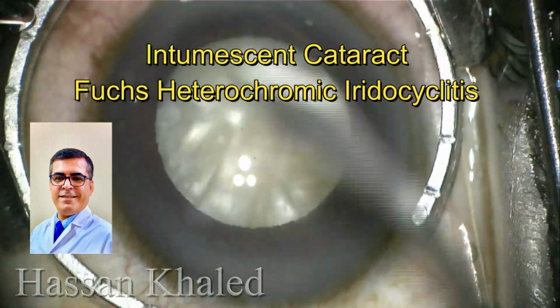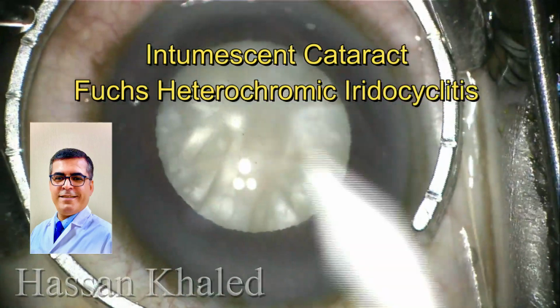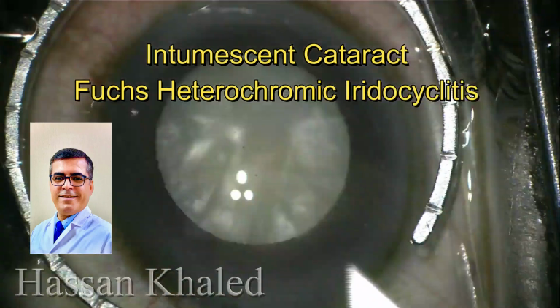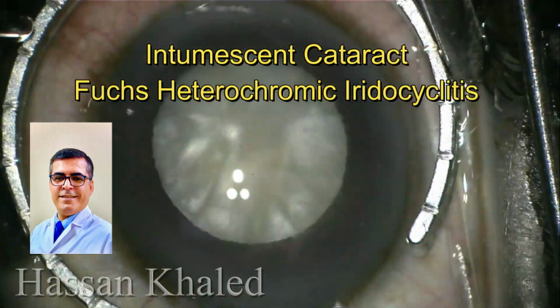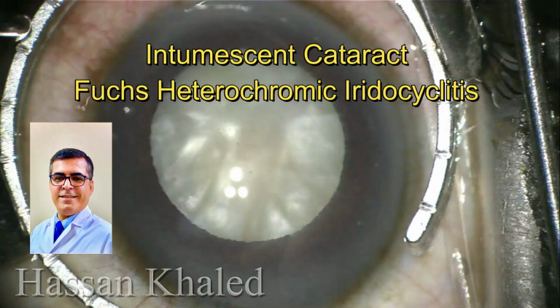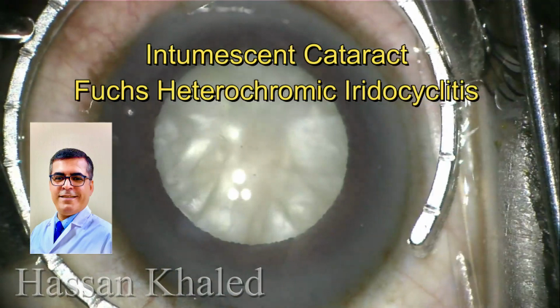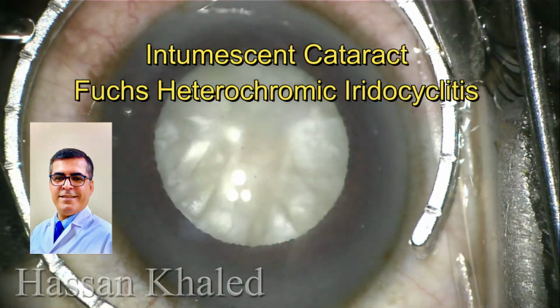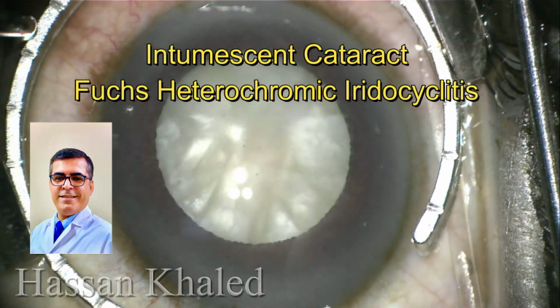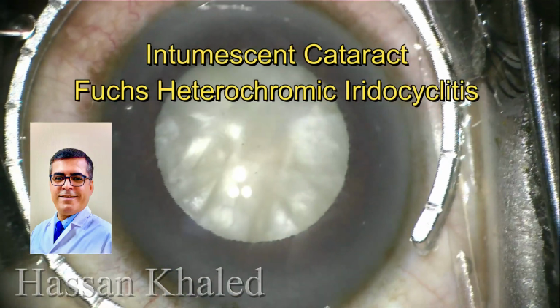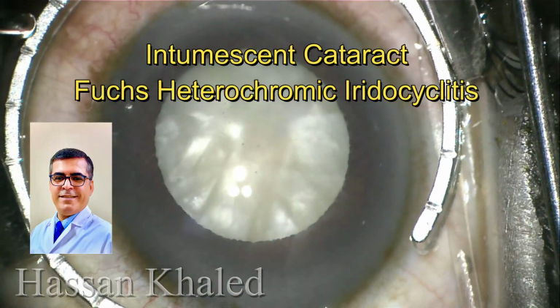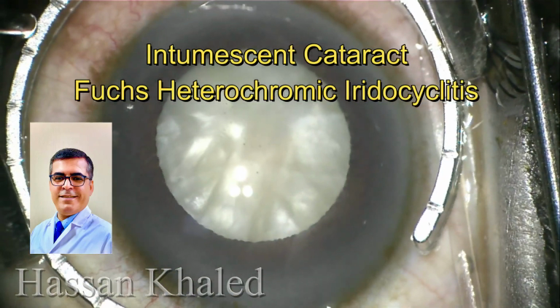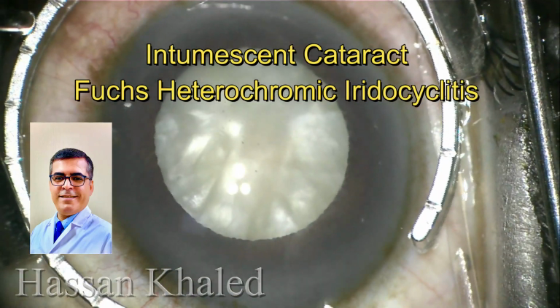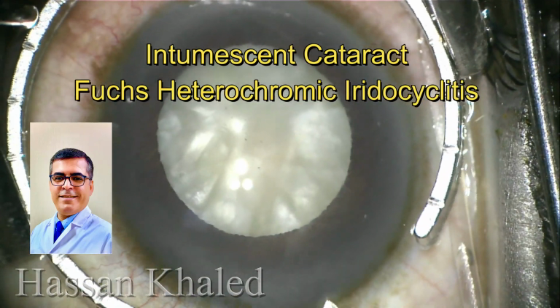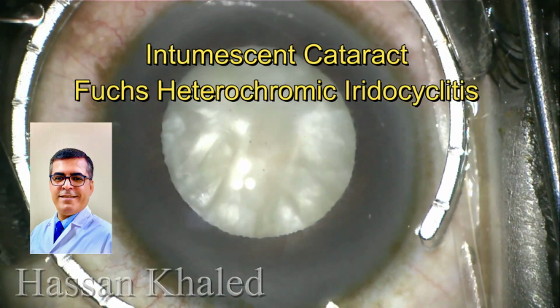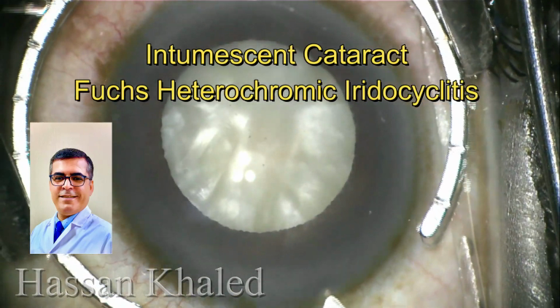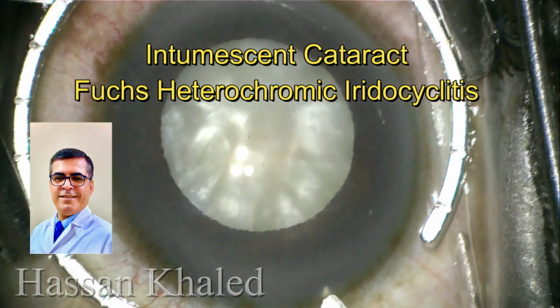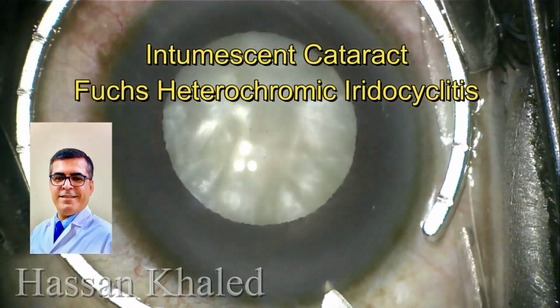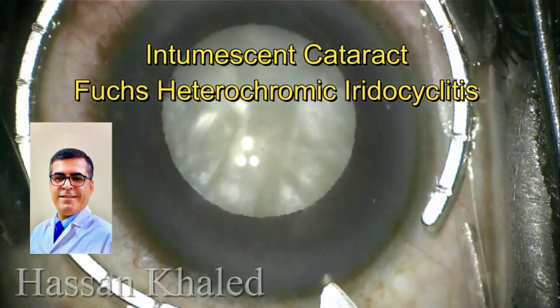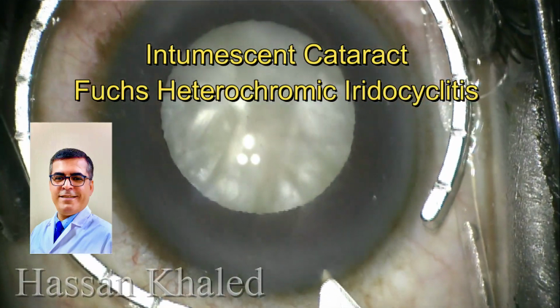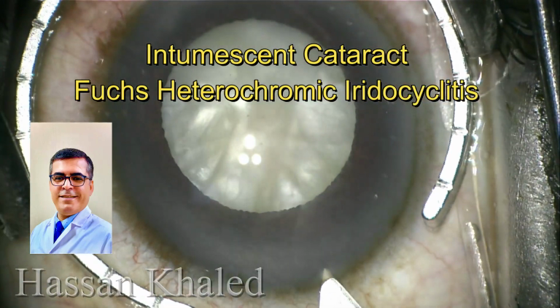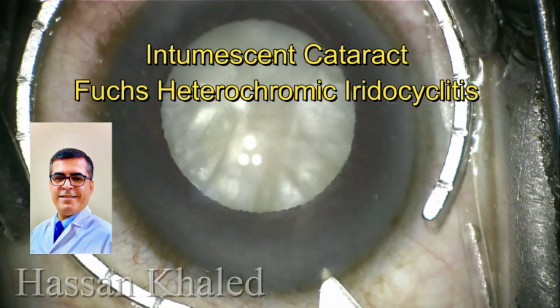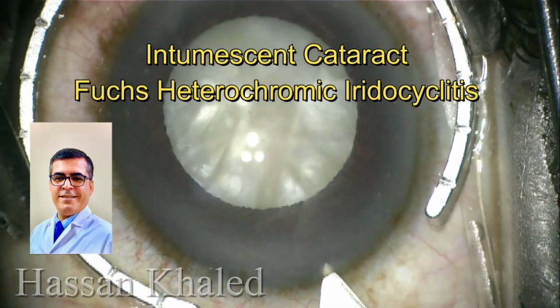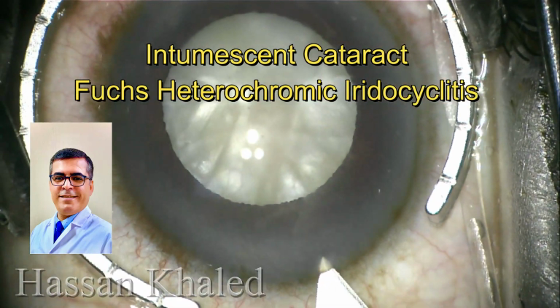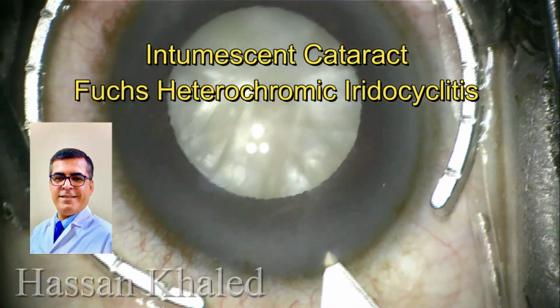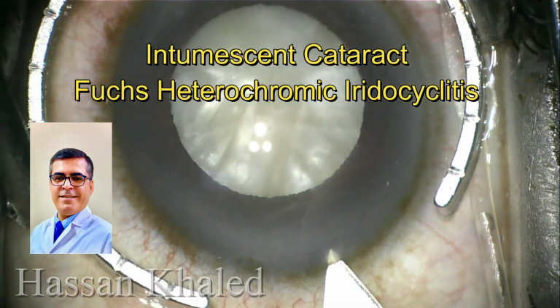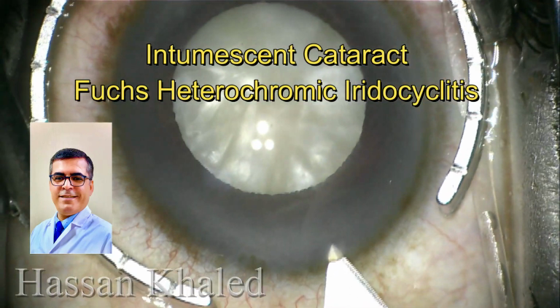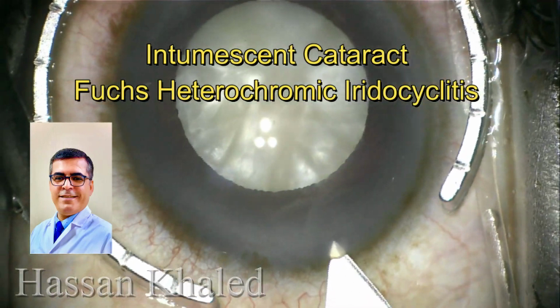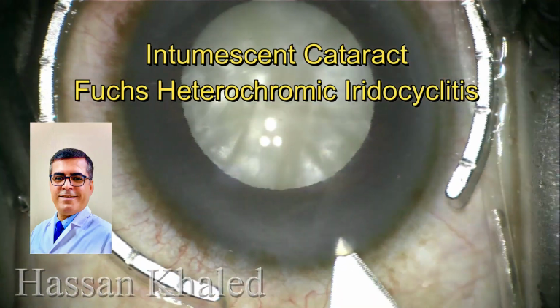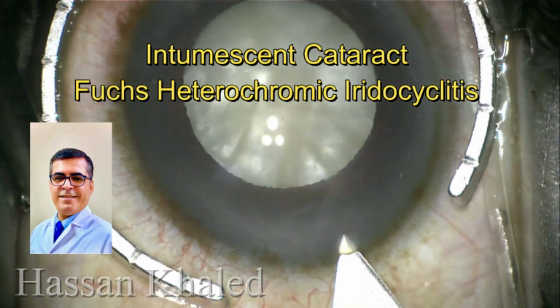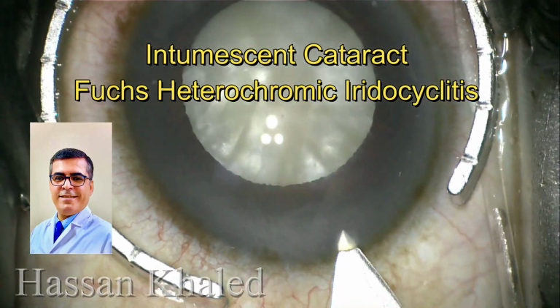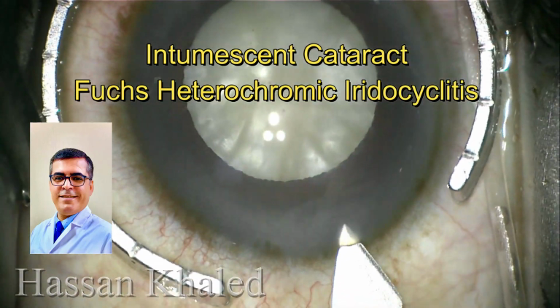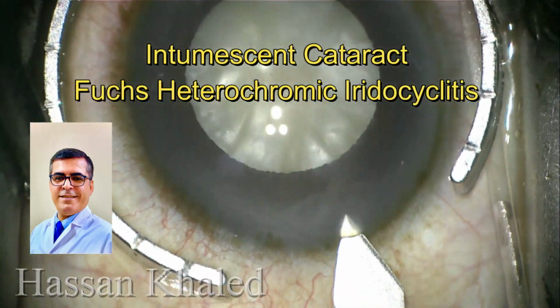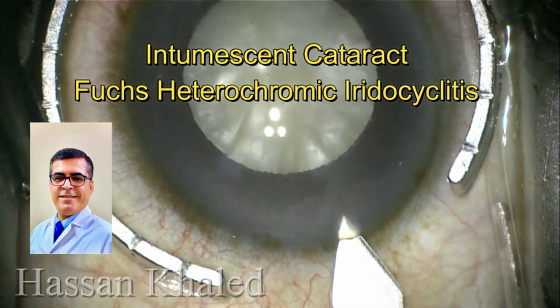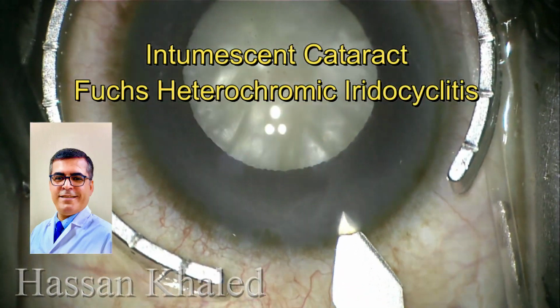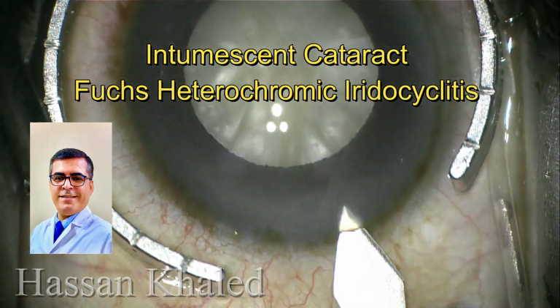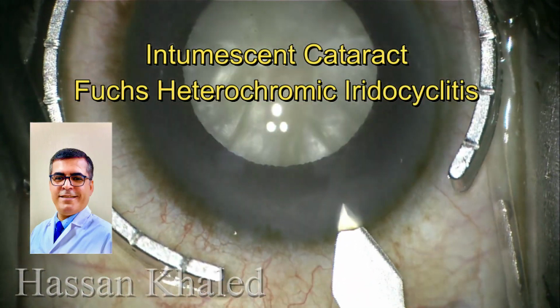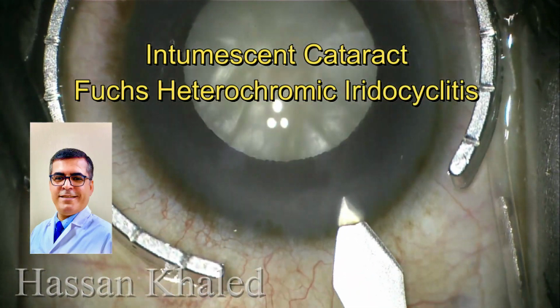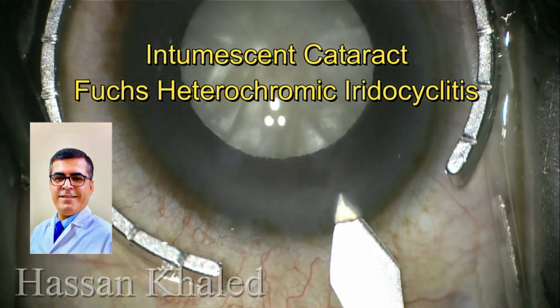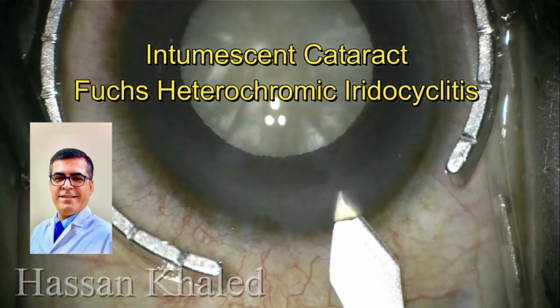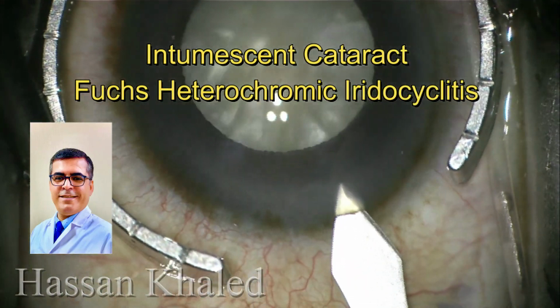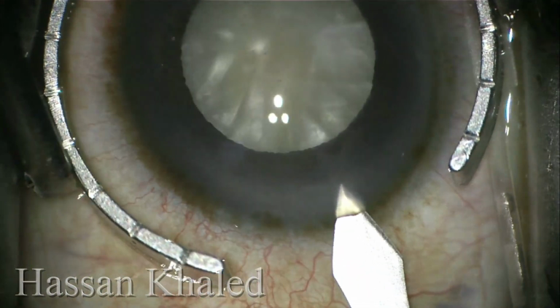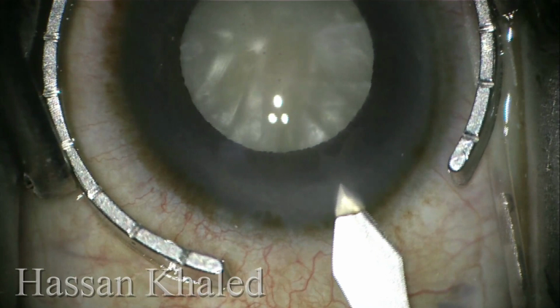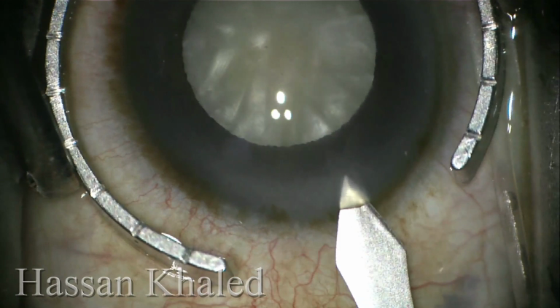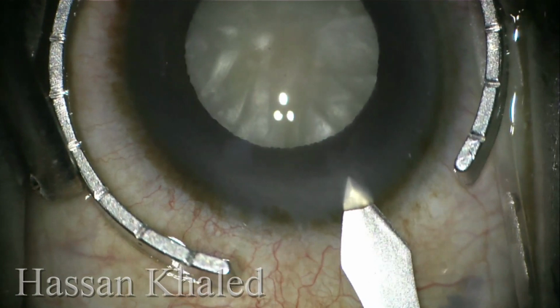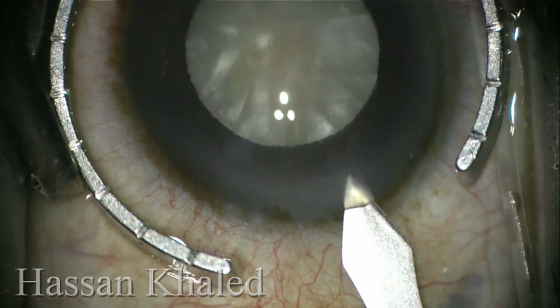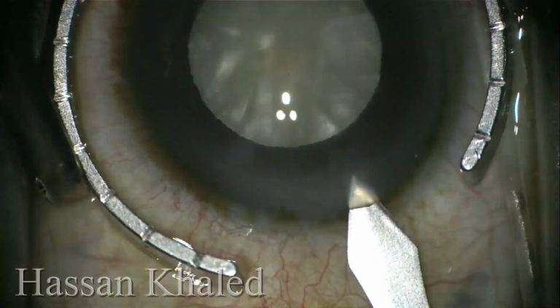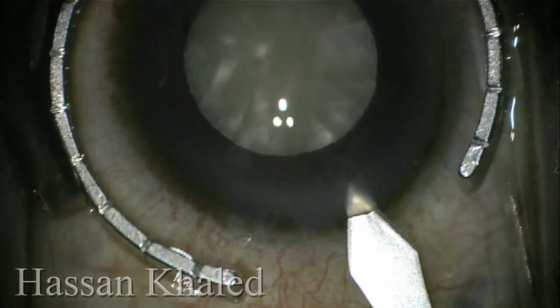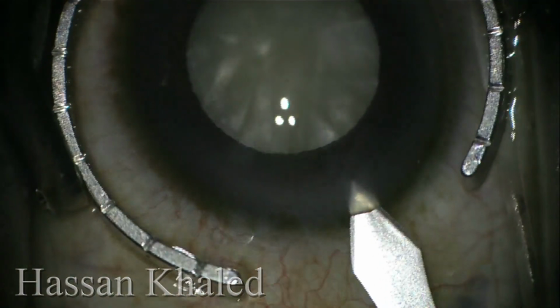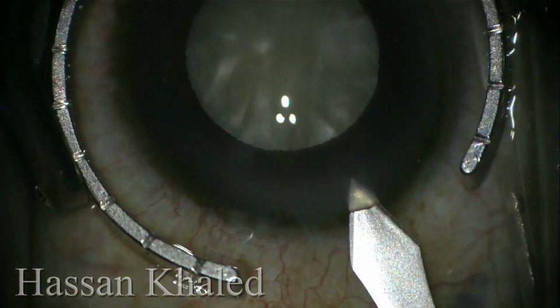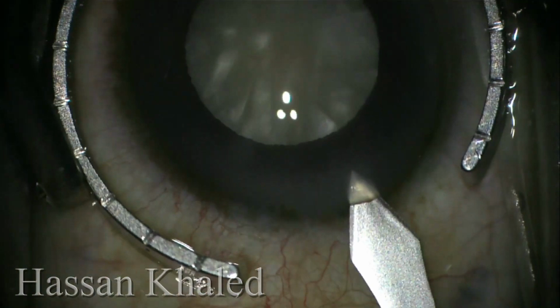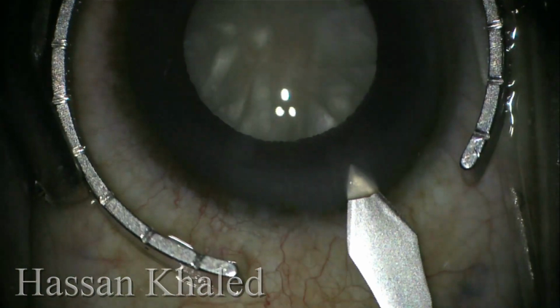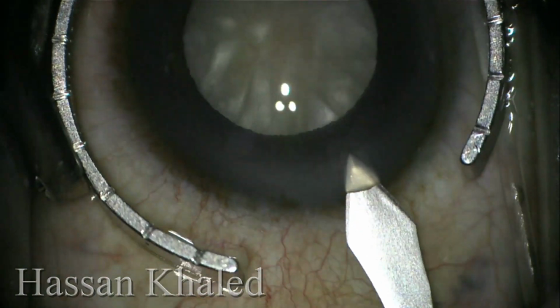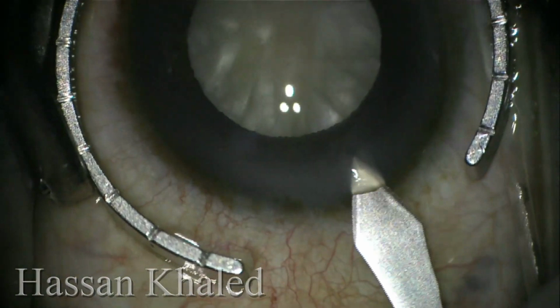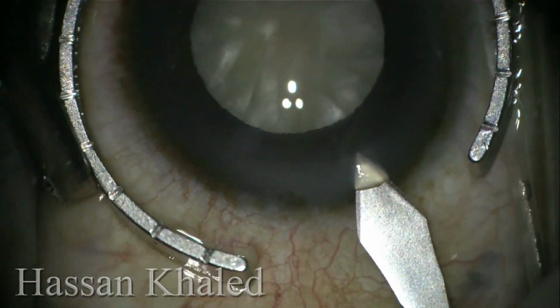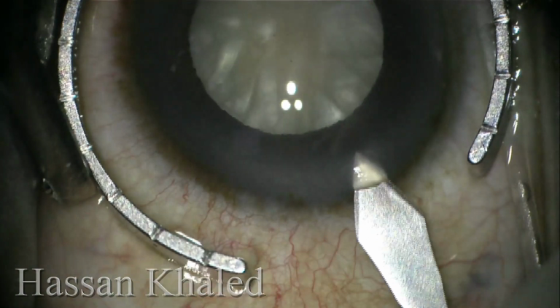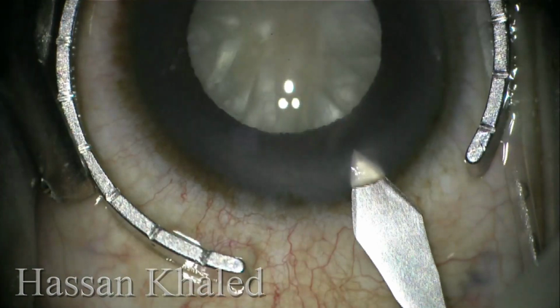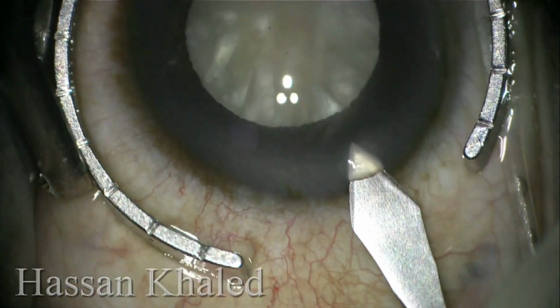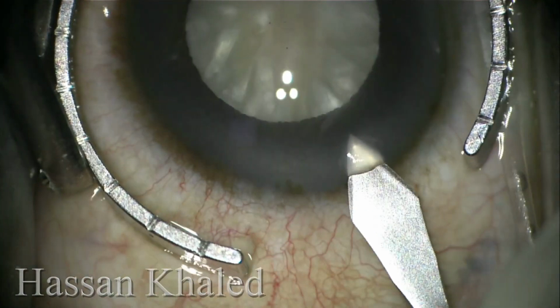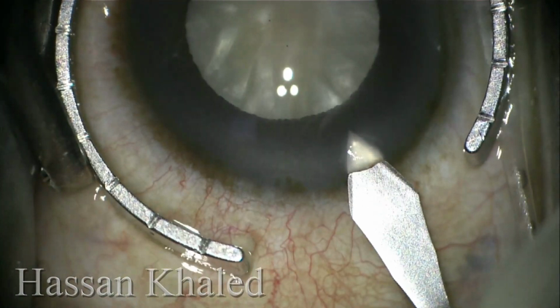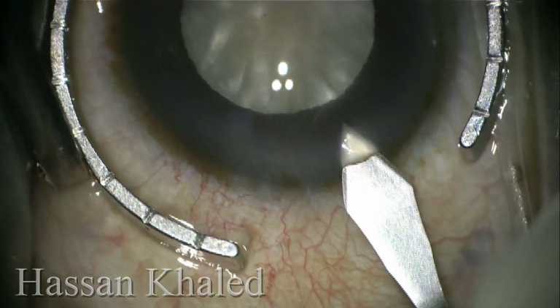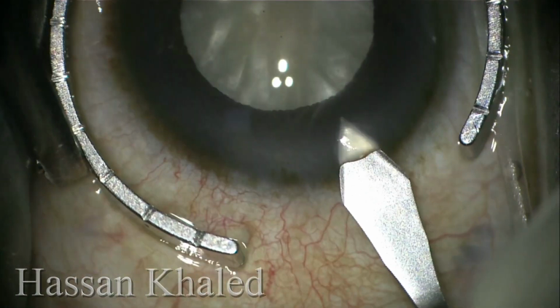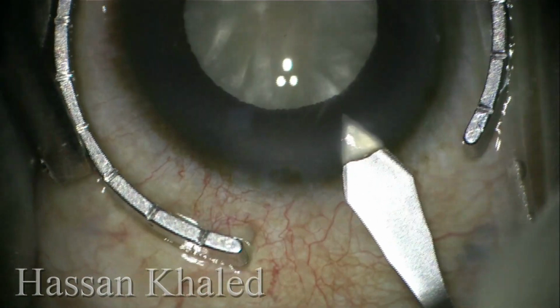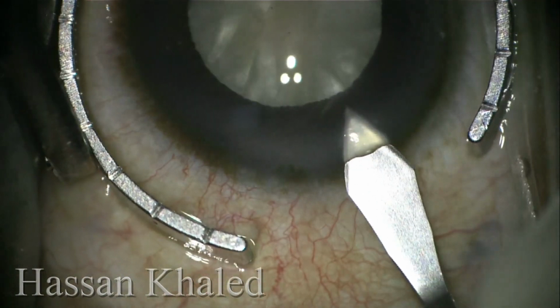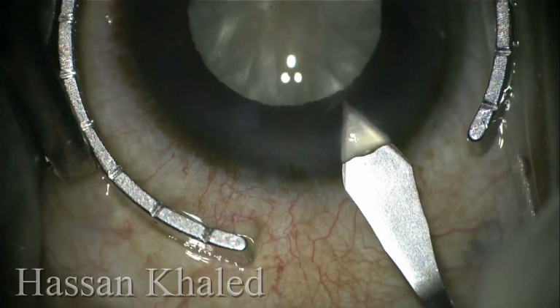Hello, here is the case of intumescent cataract in a patient with Fuchs heterochromic iridocyclitis.